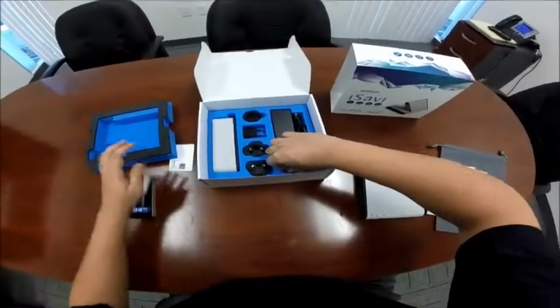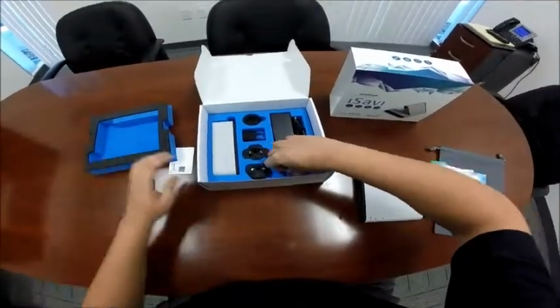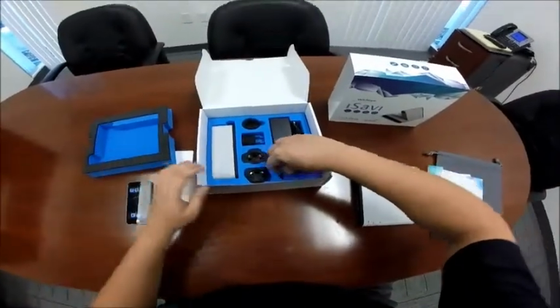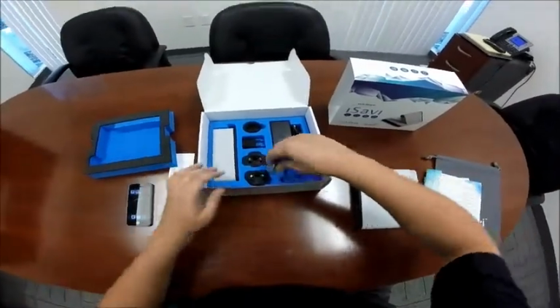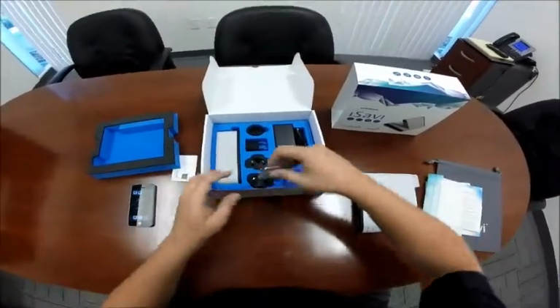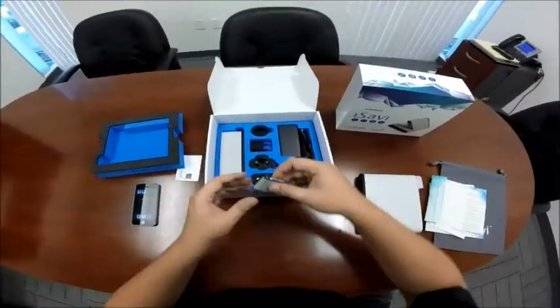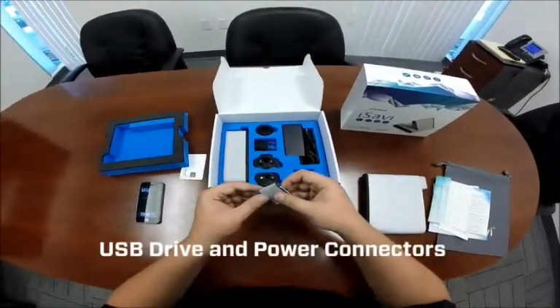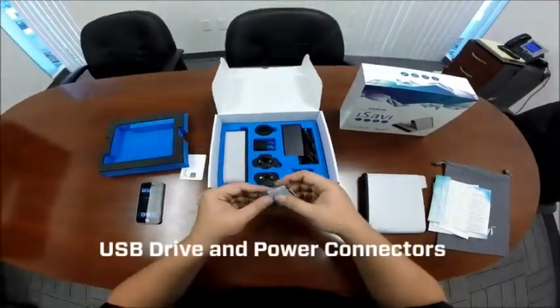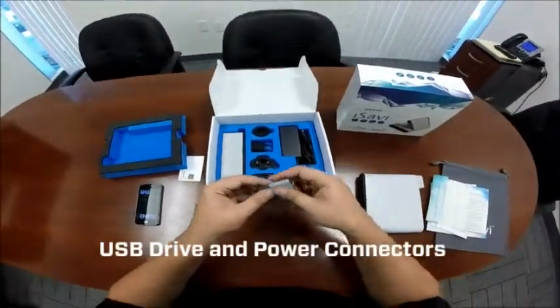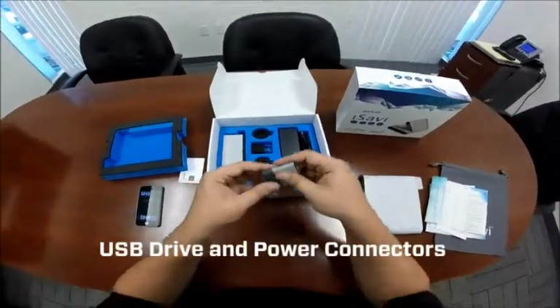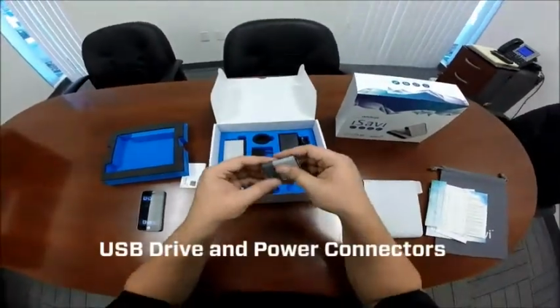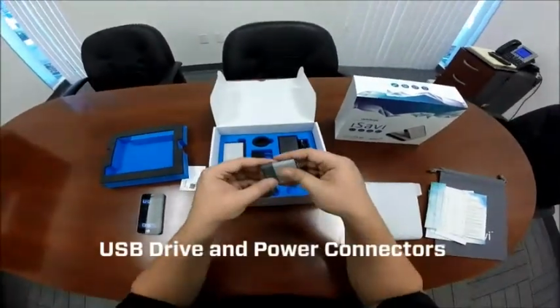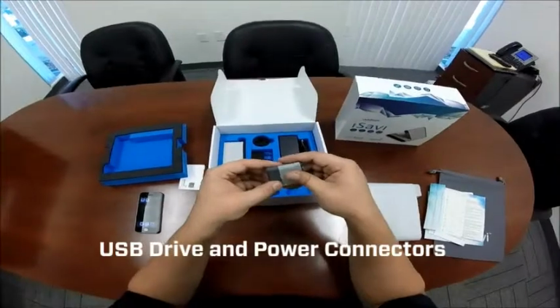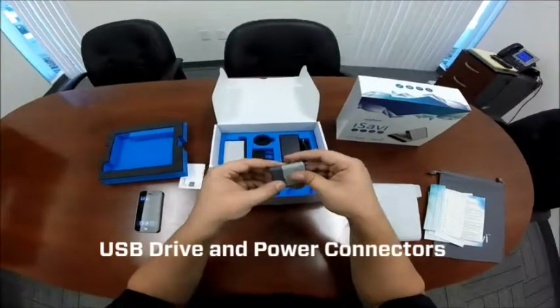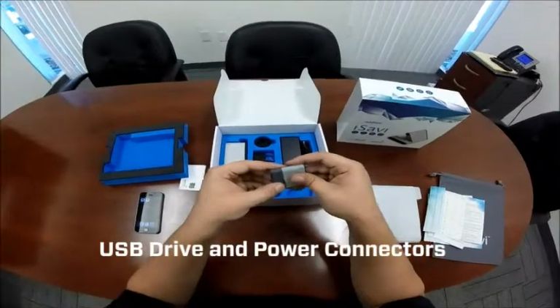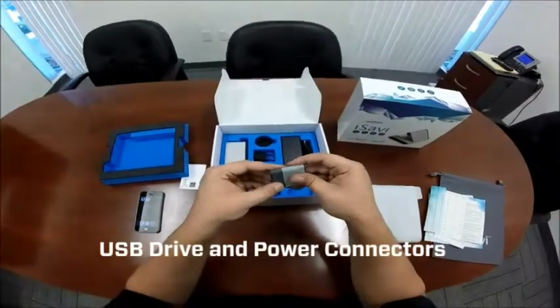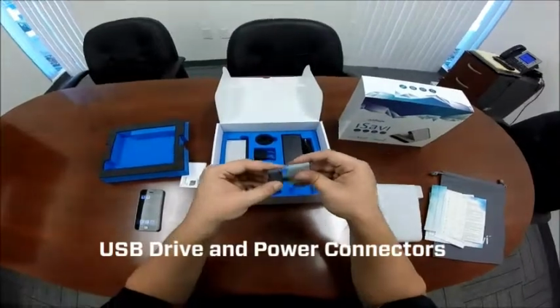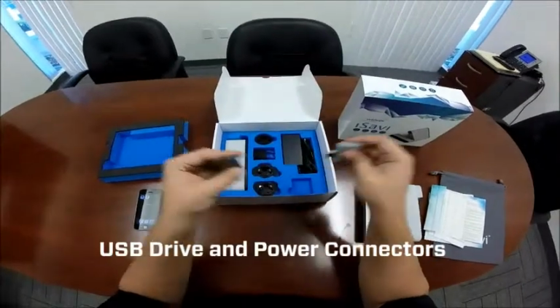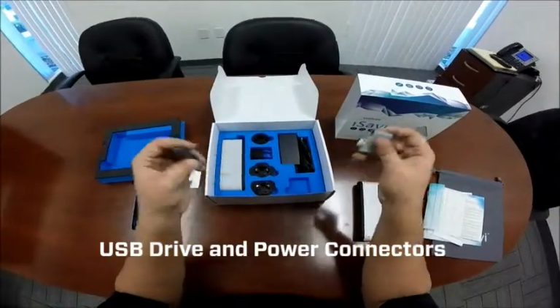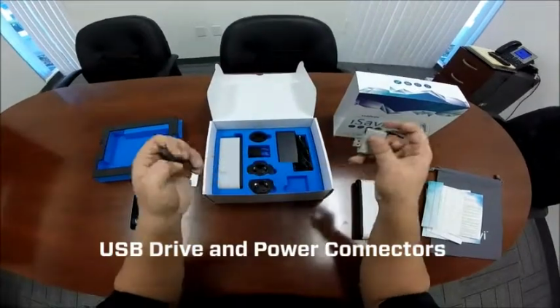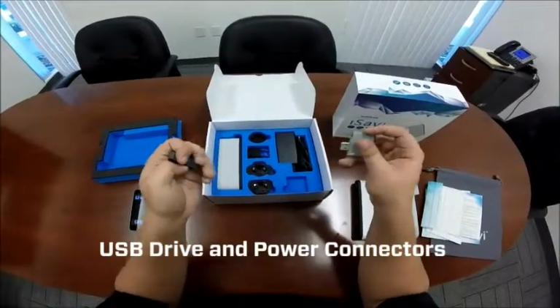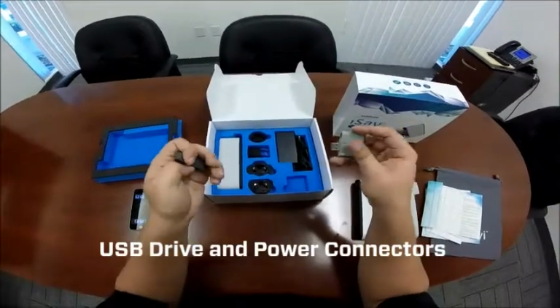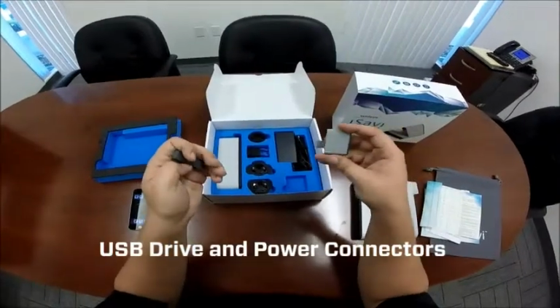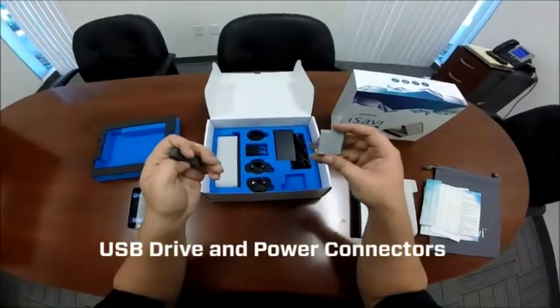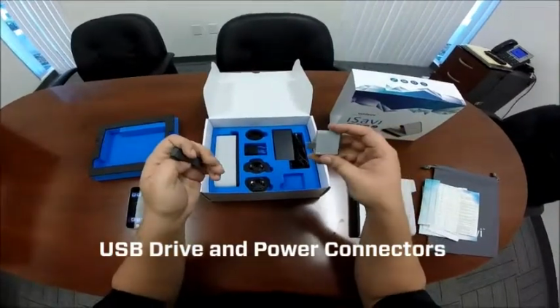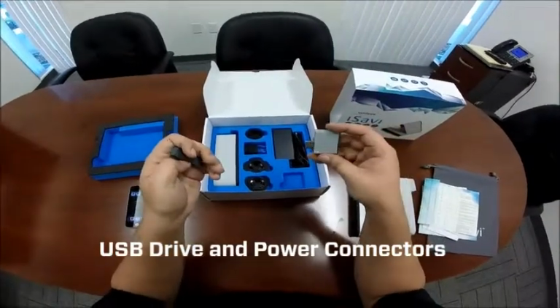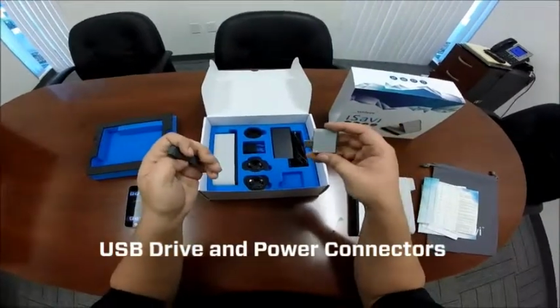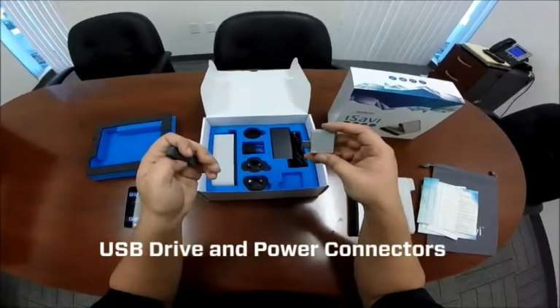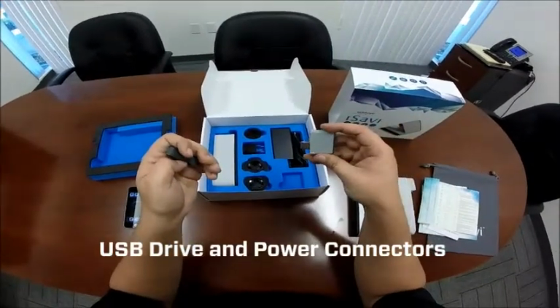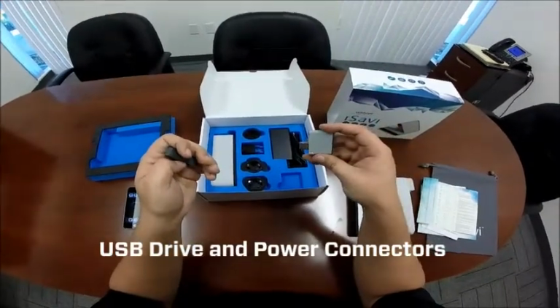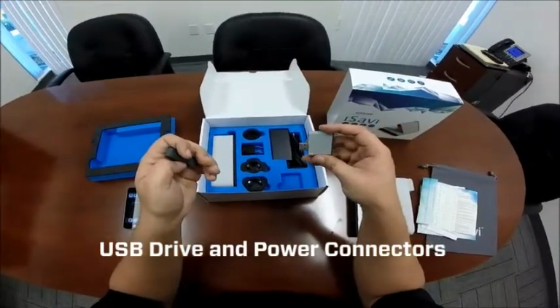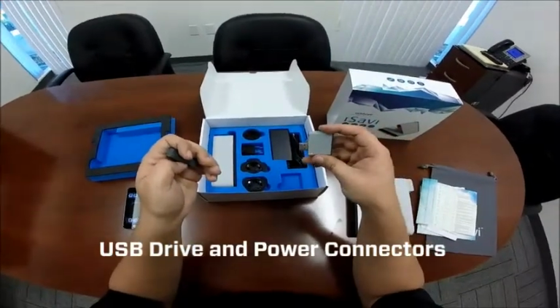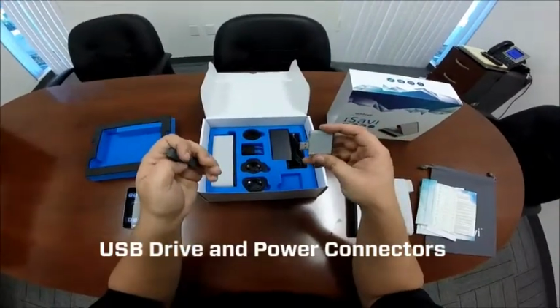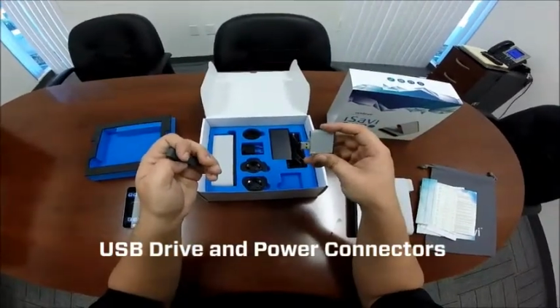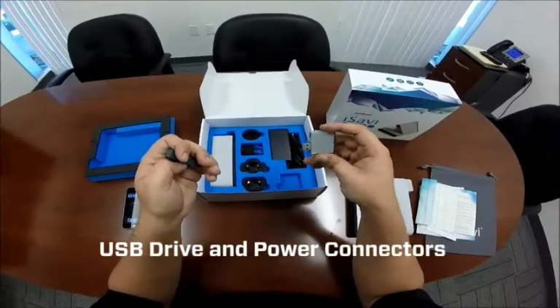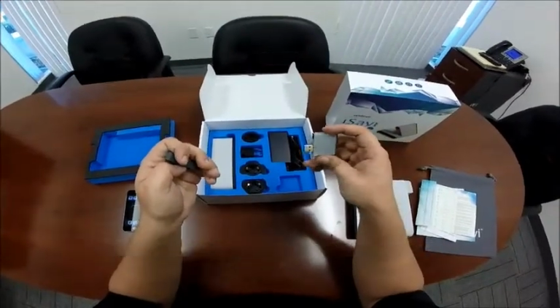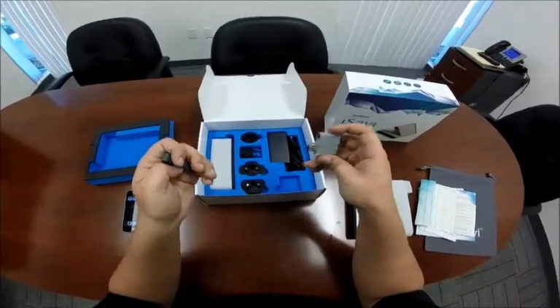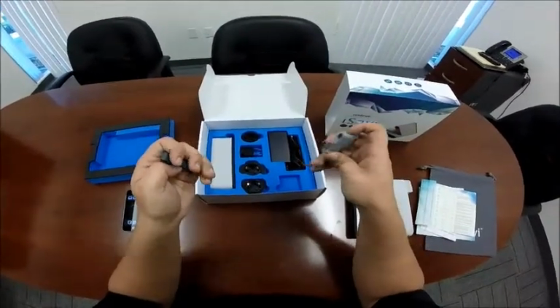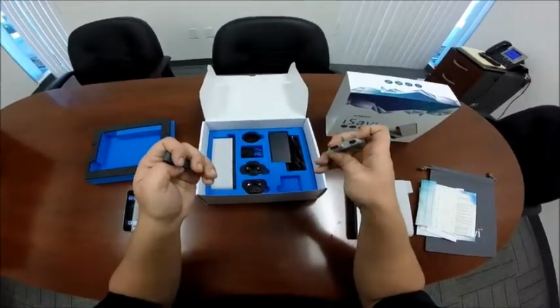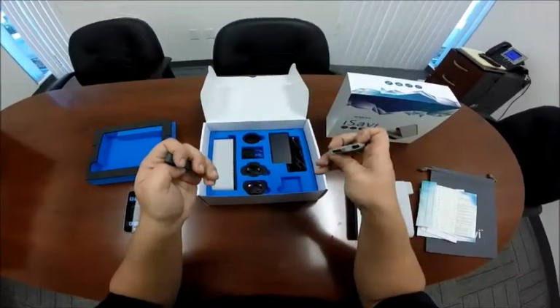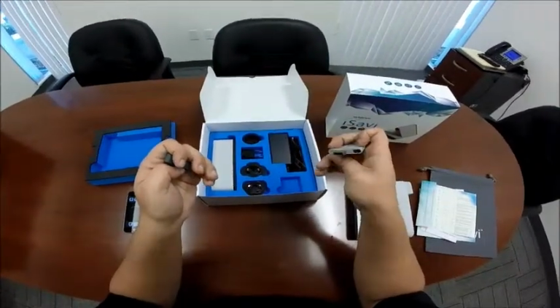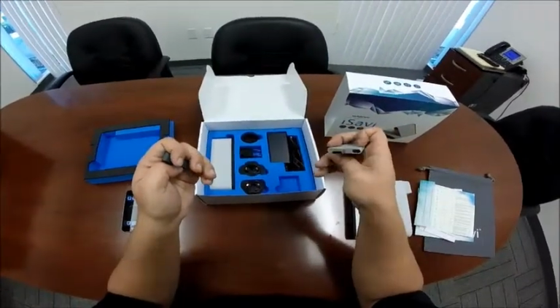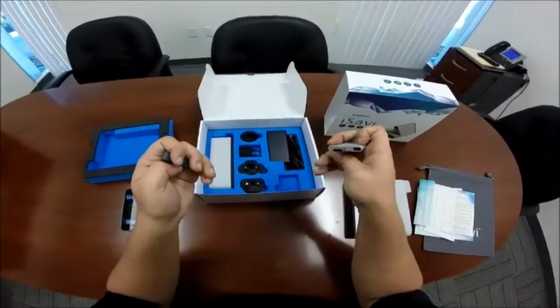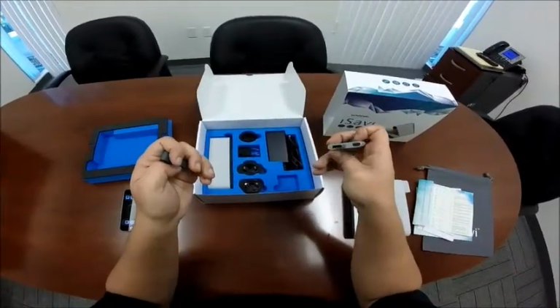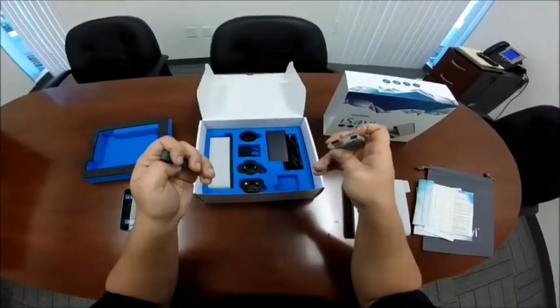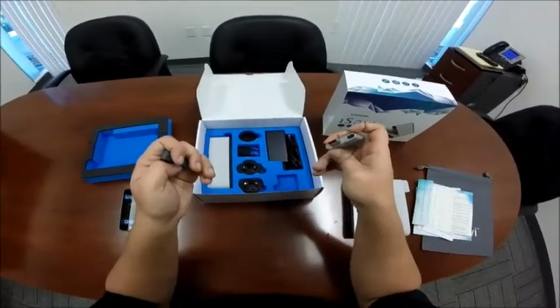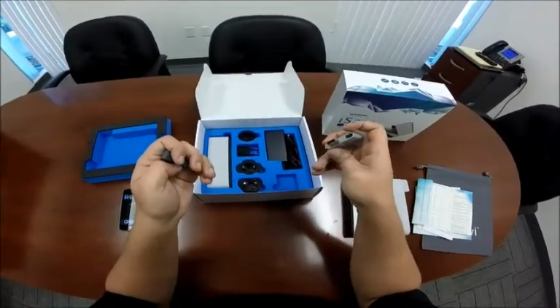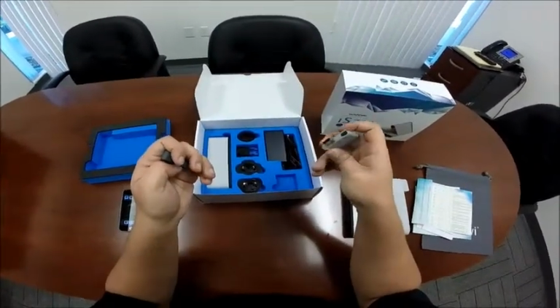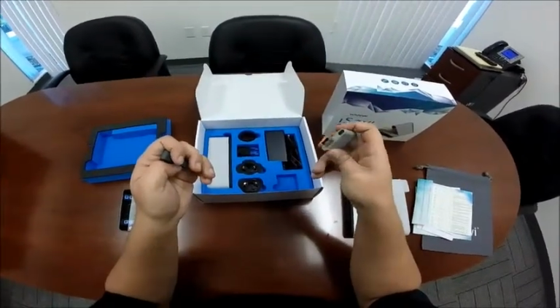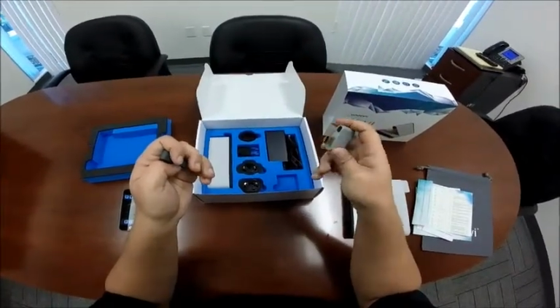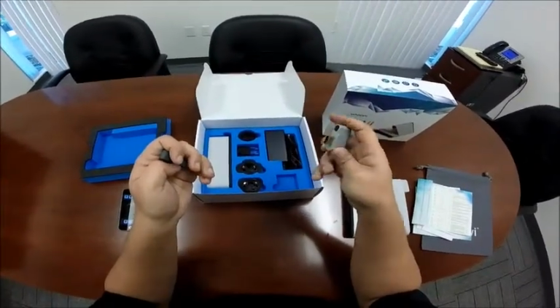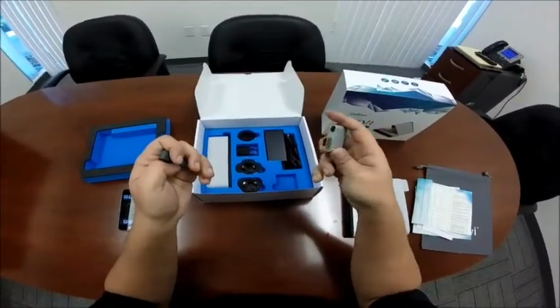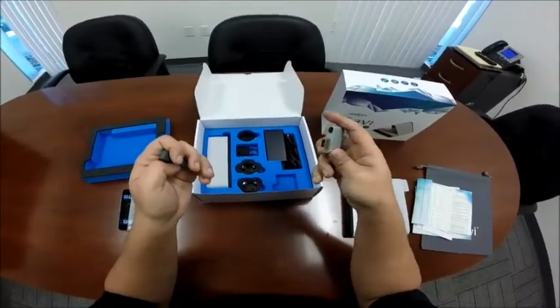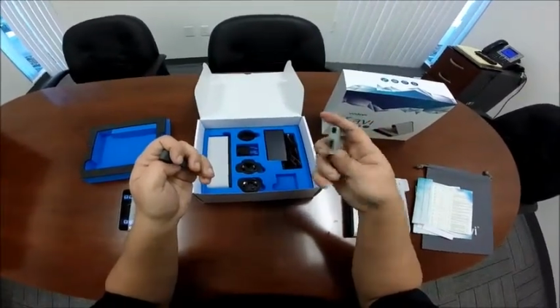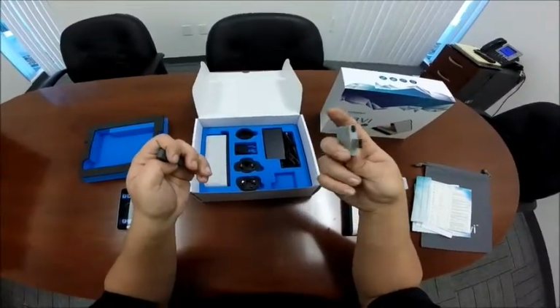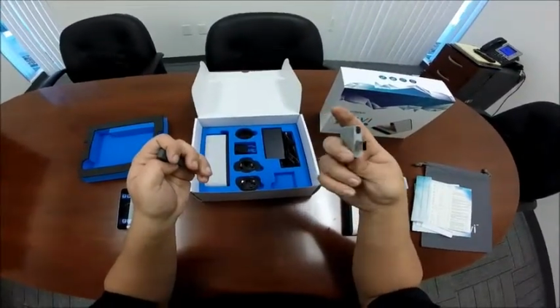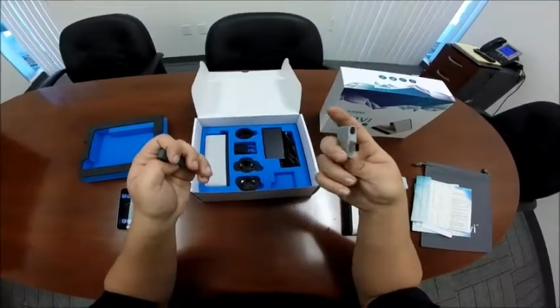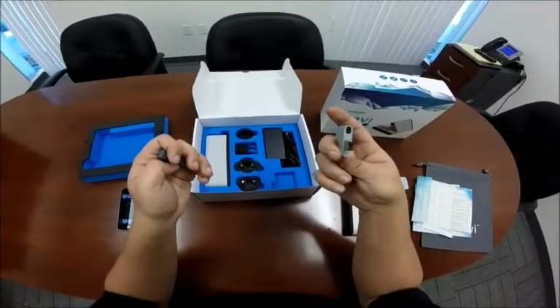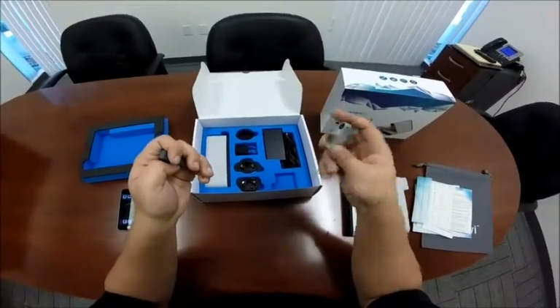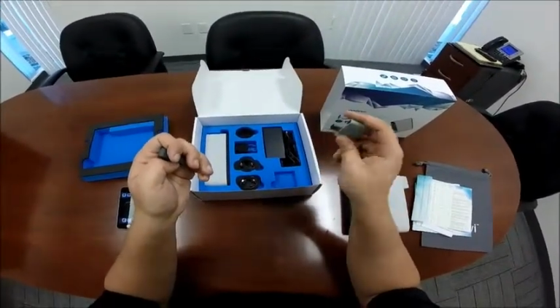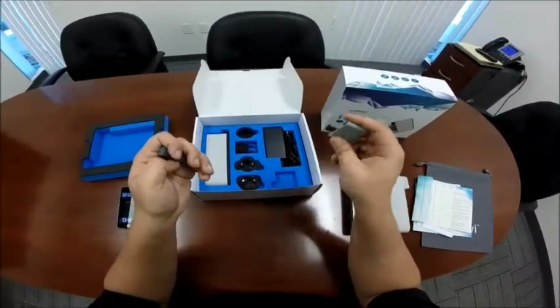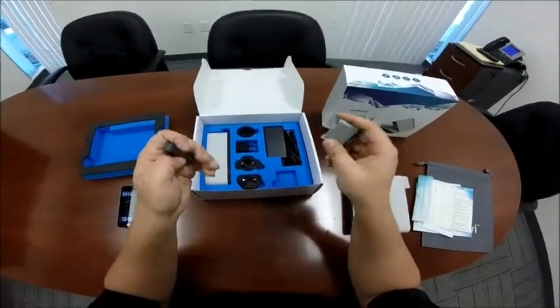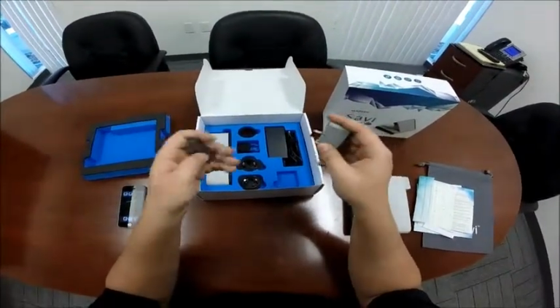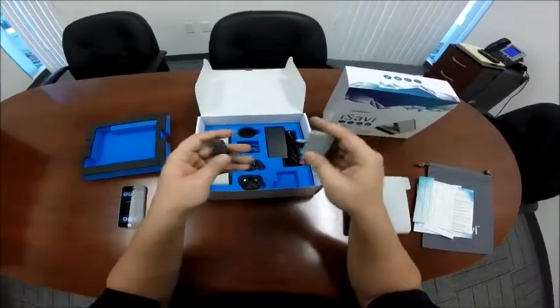Here we have a USB drive in the shape of the iSavvy. It contains digital copies of the user manual and quick start guide.